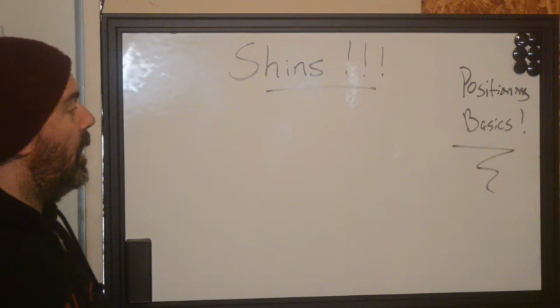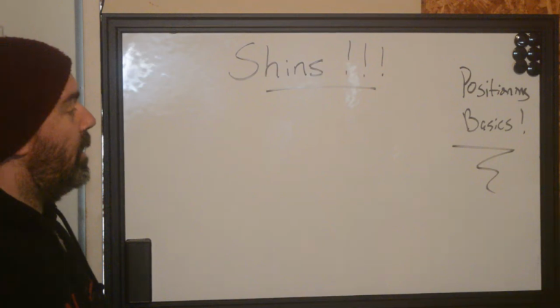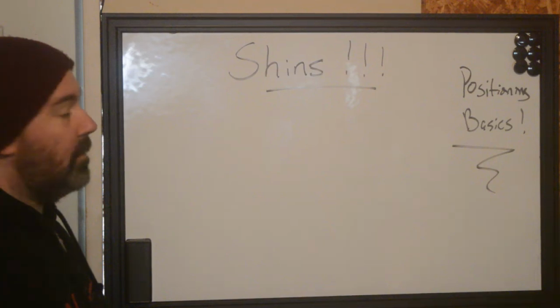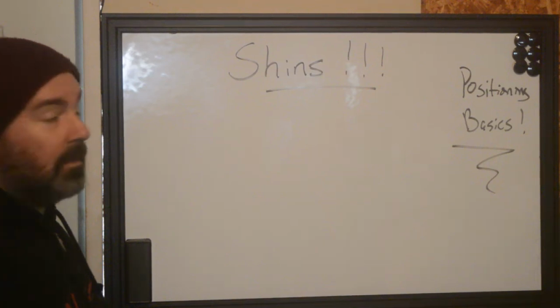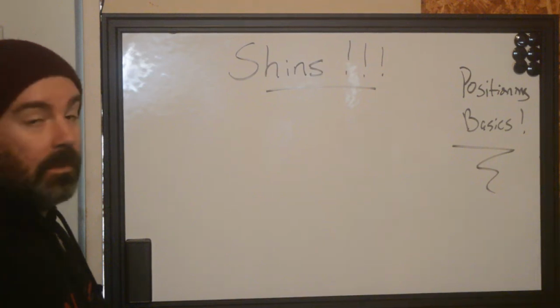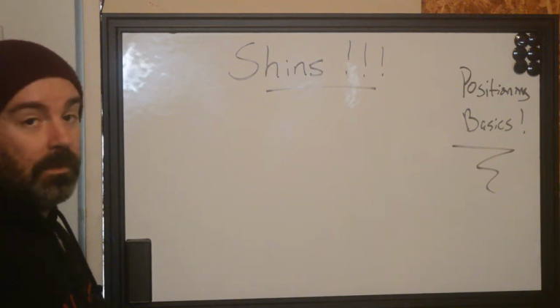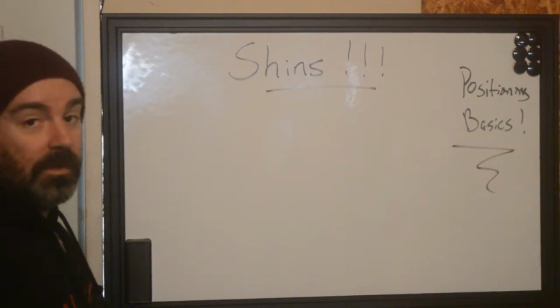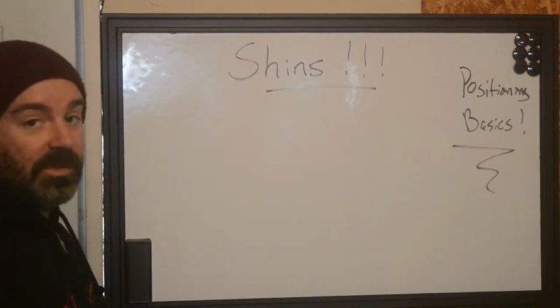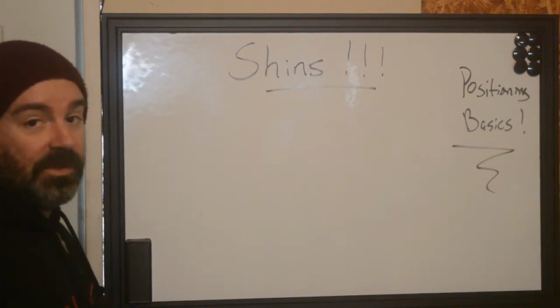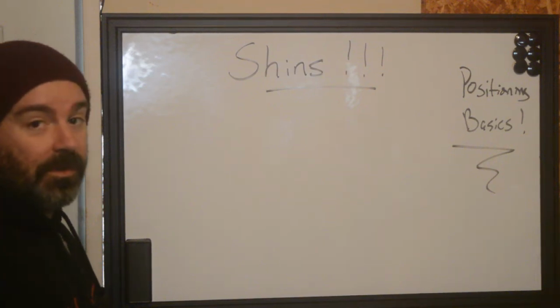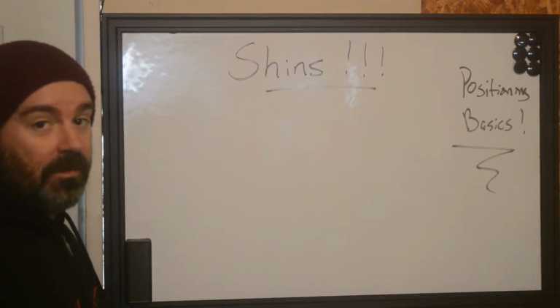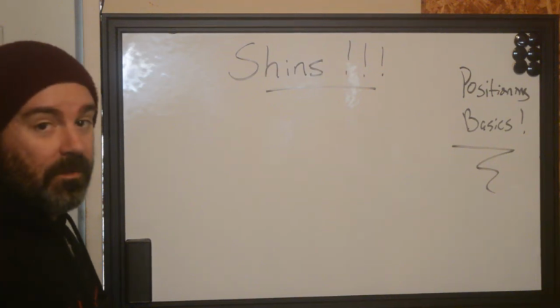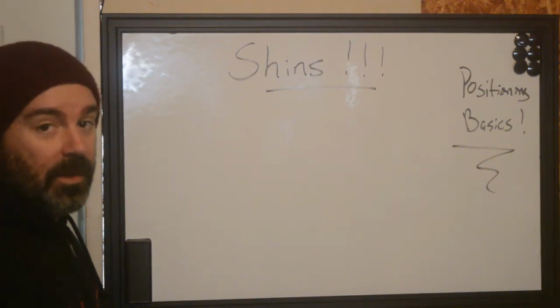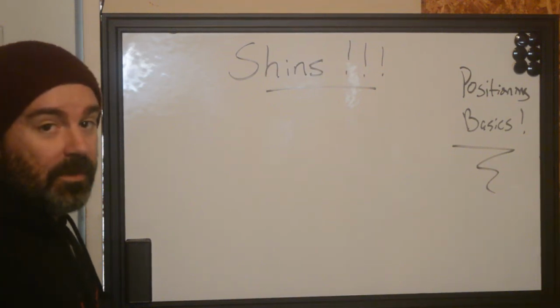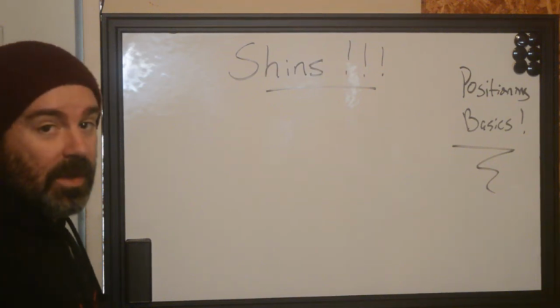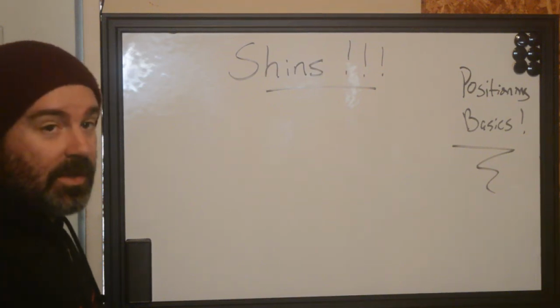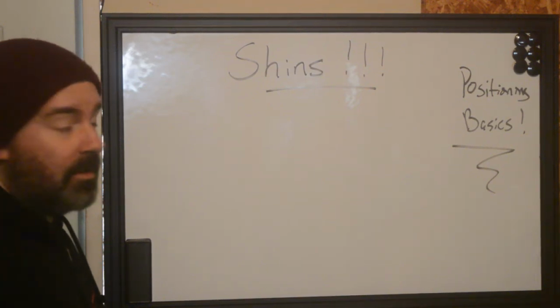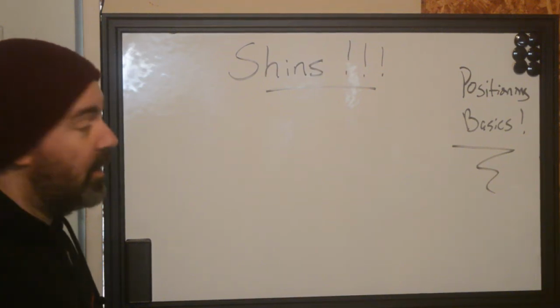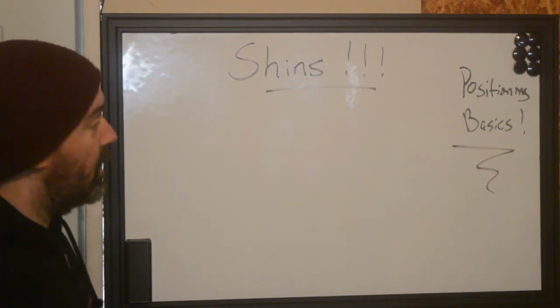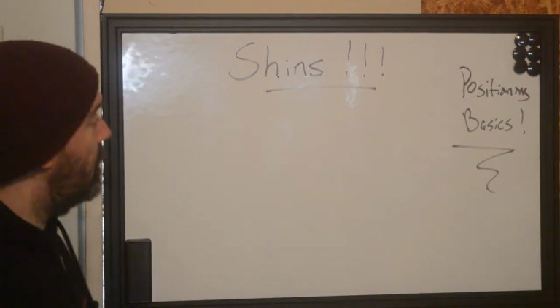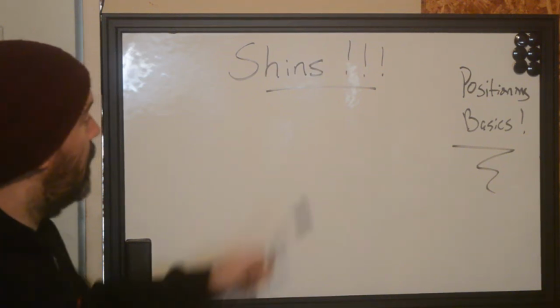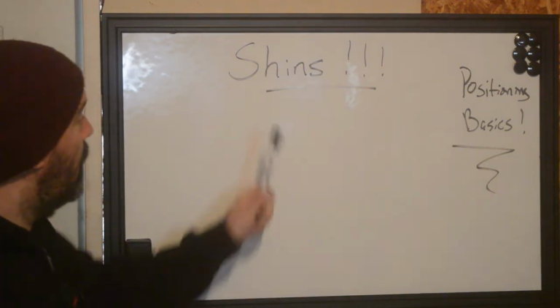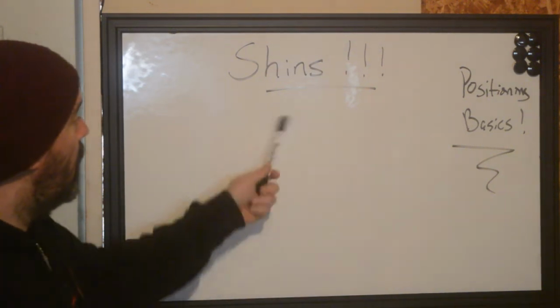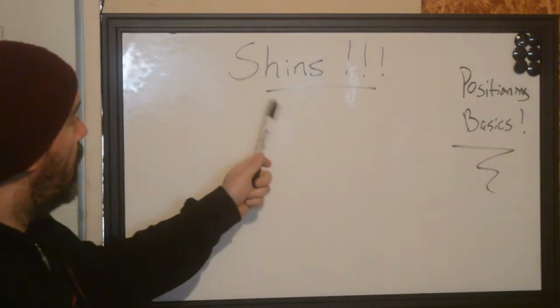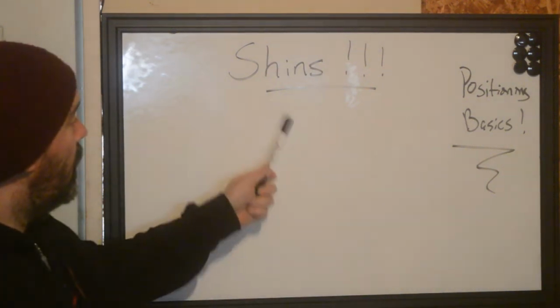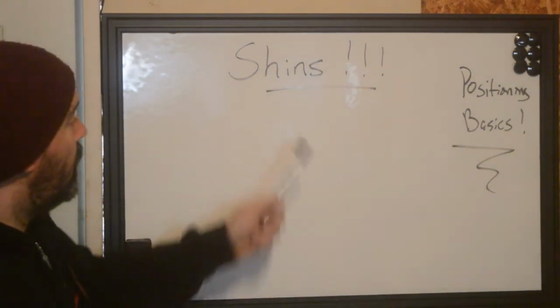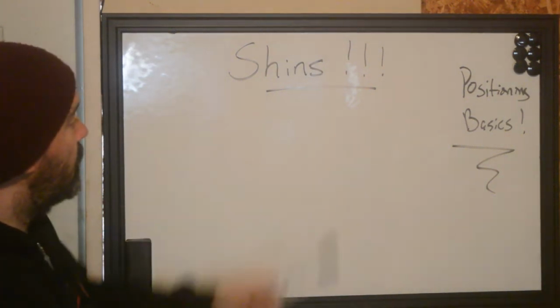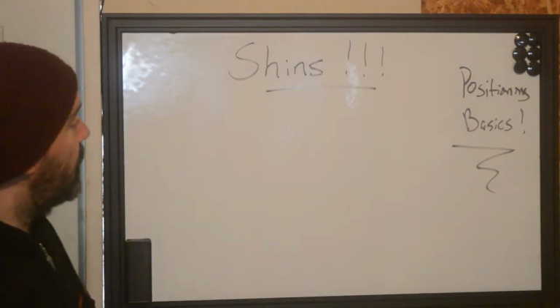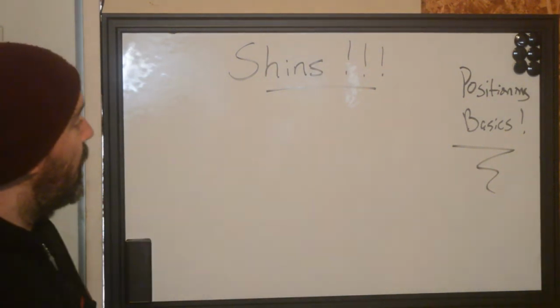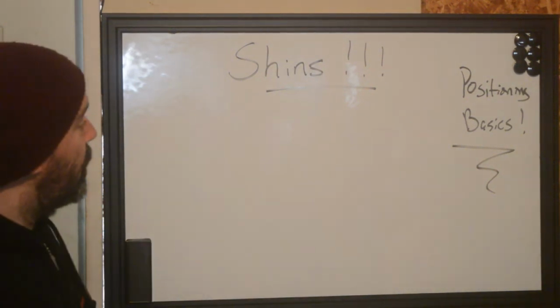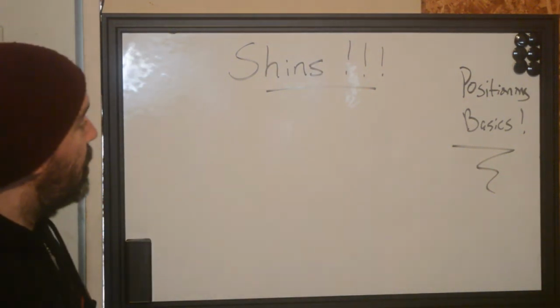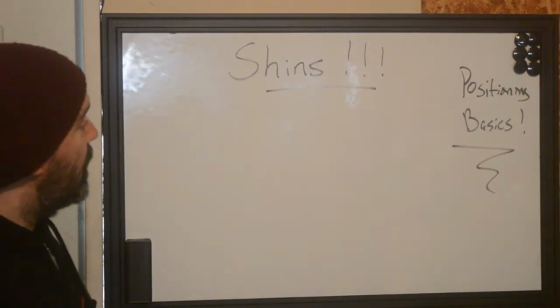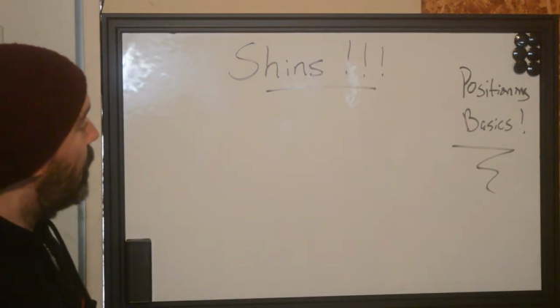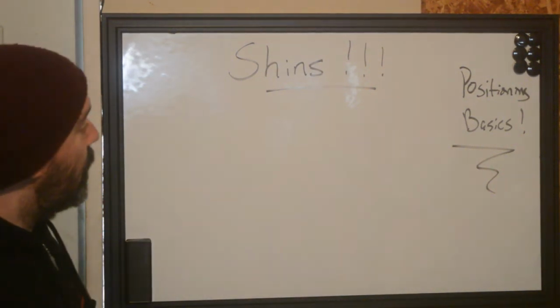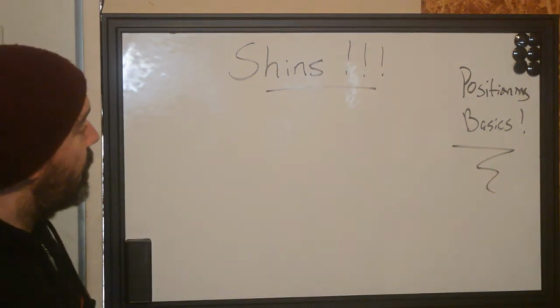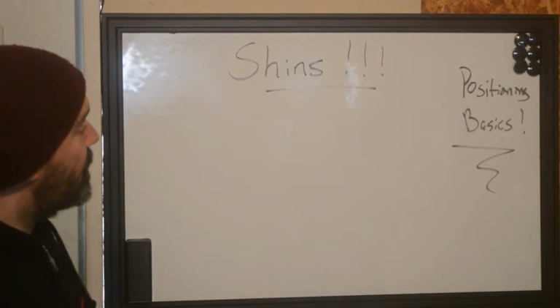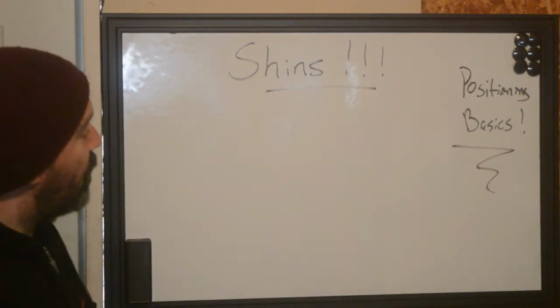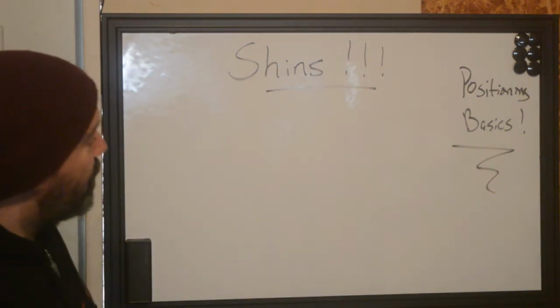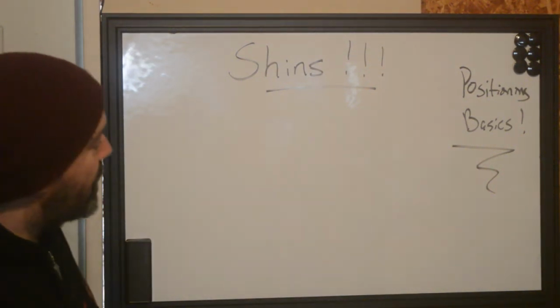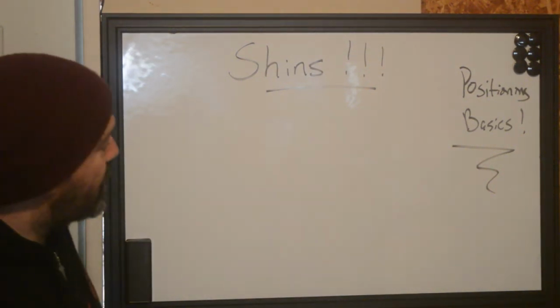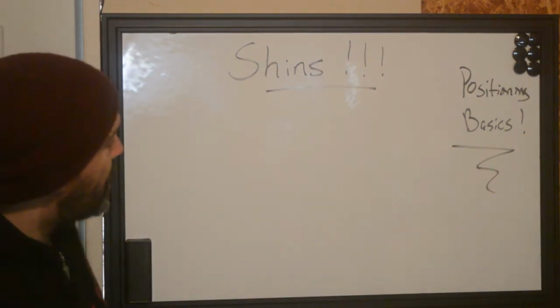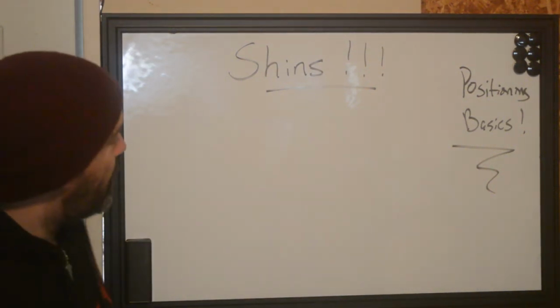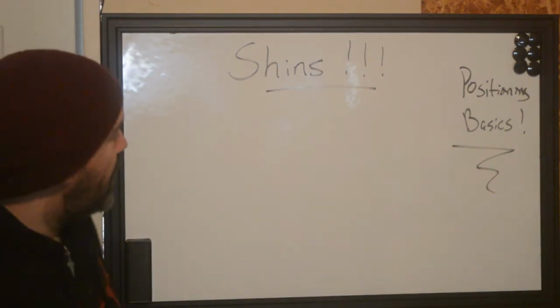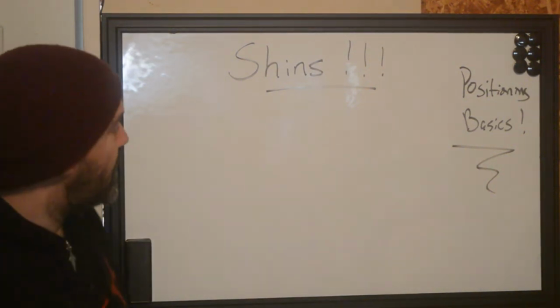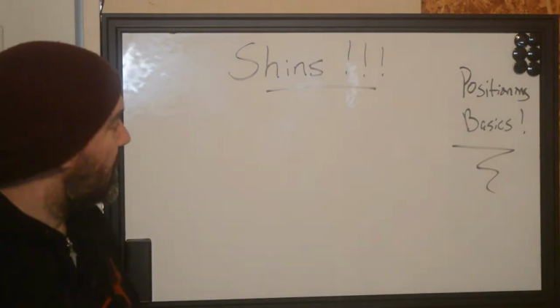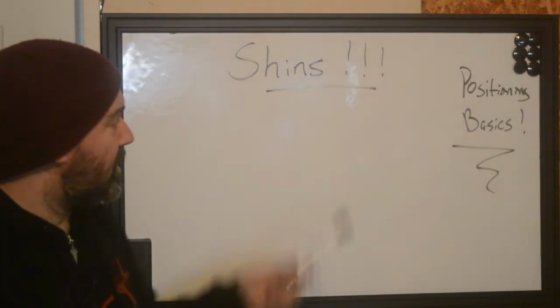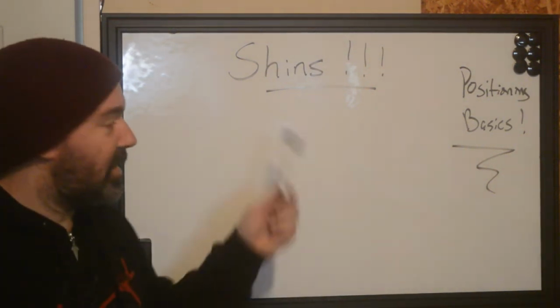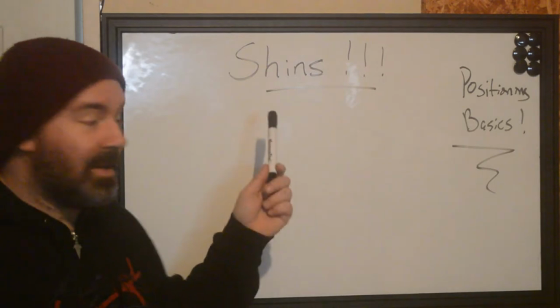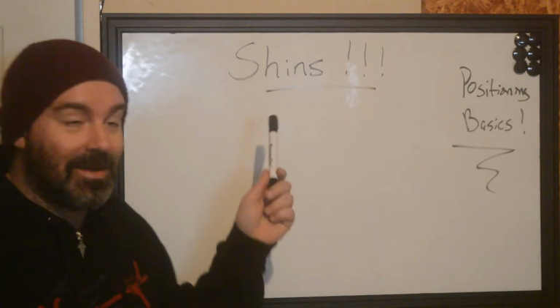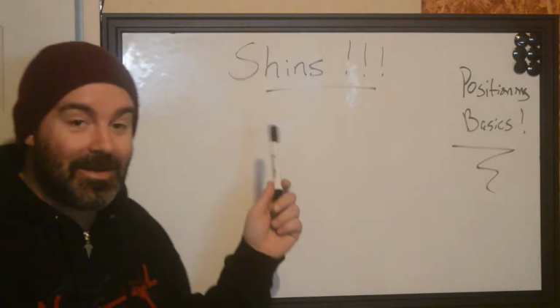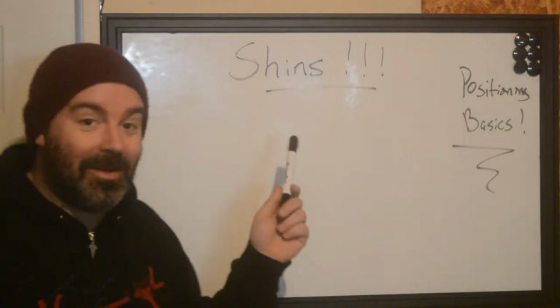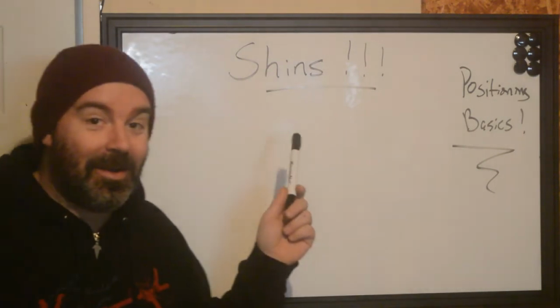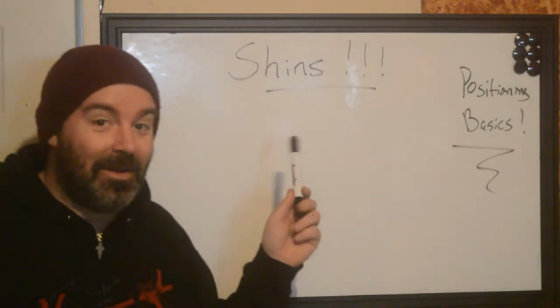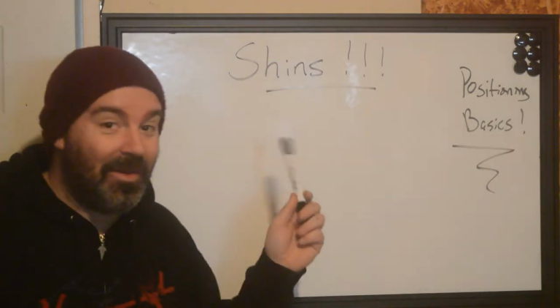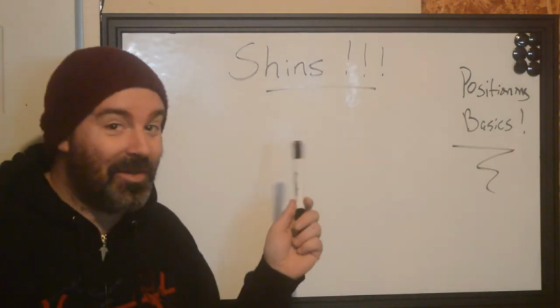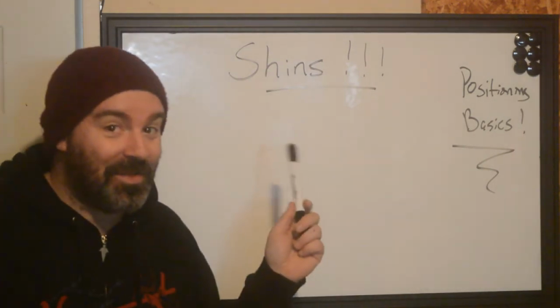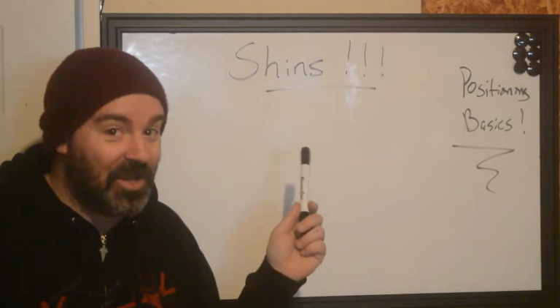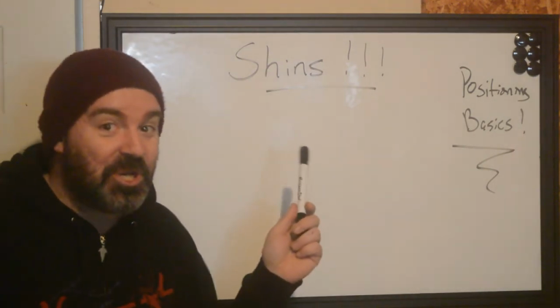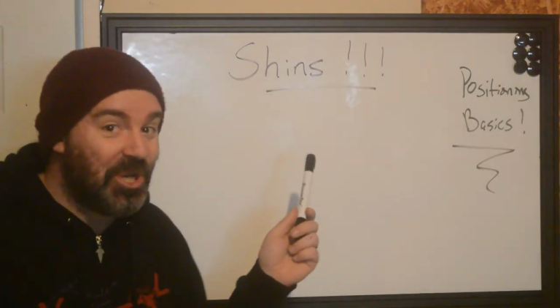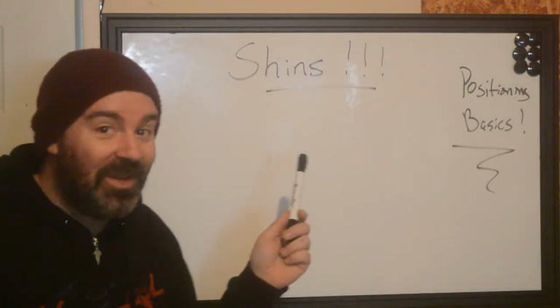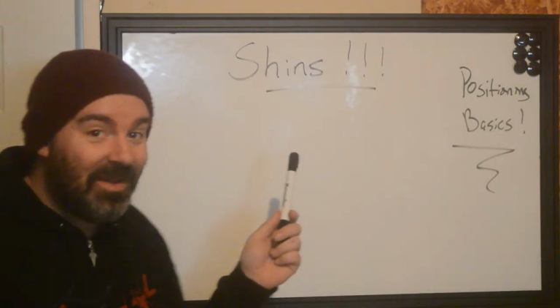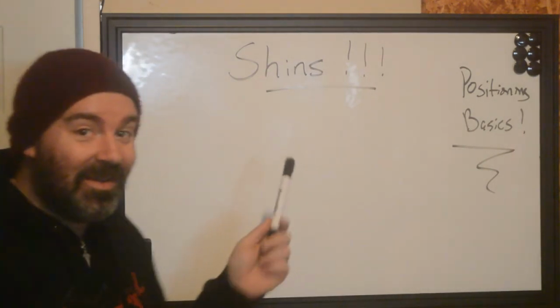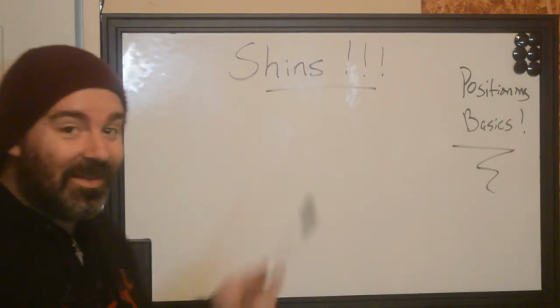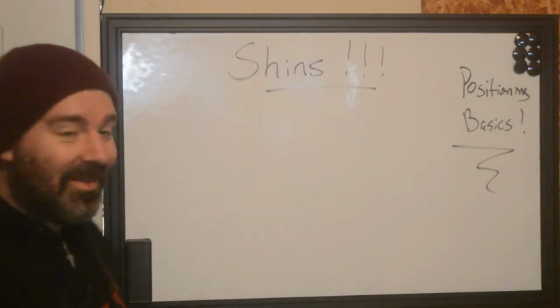Hi, this is Ryan from Better Tattooing. Today we're gonna be going over some more positioning basics and talking about the shins.